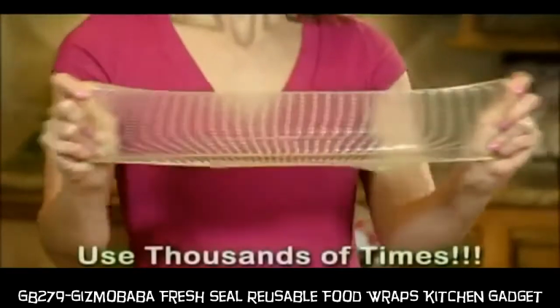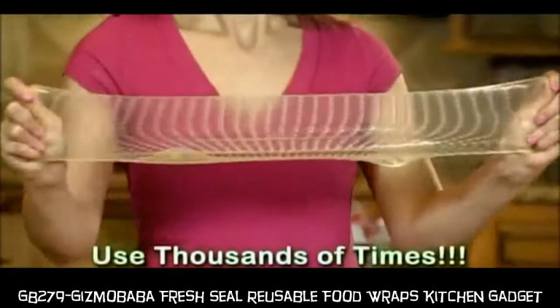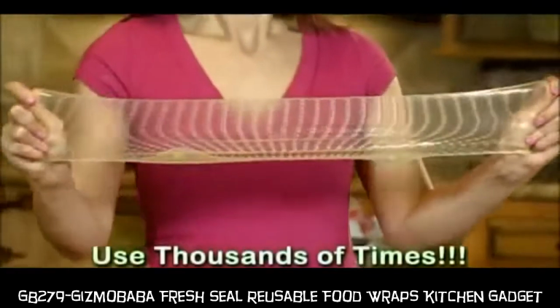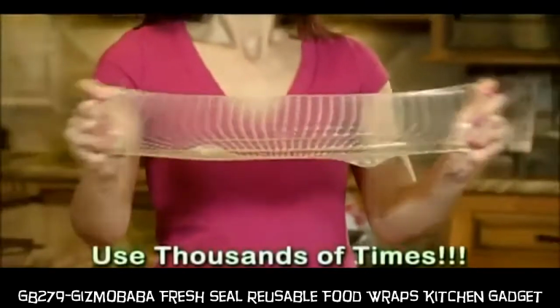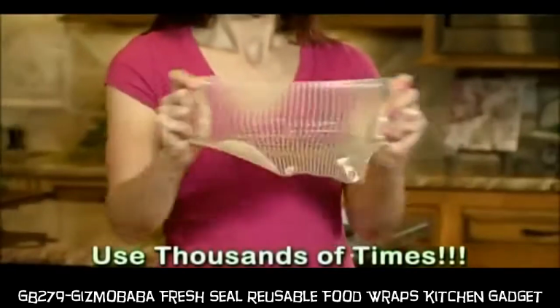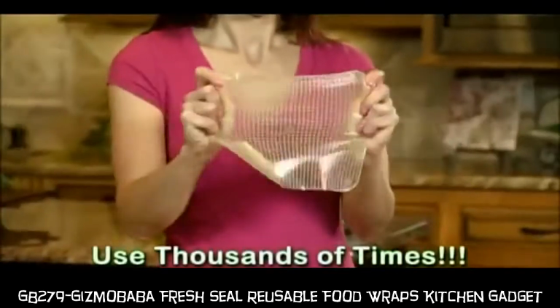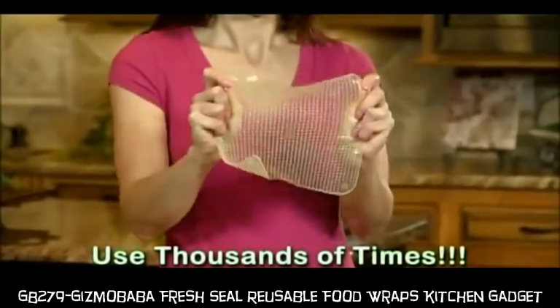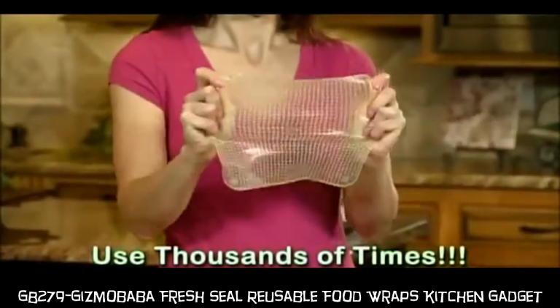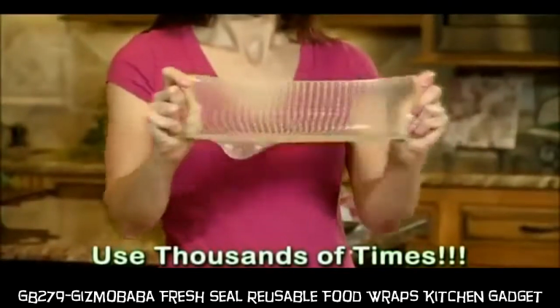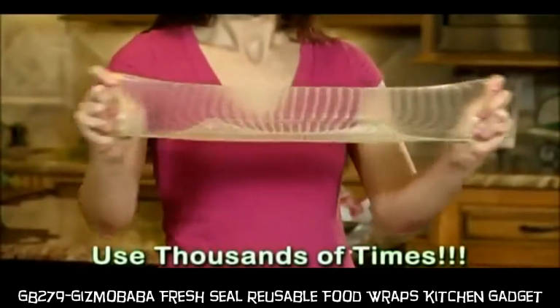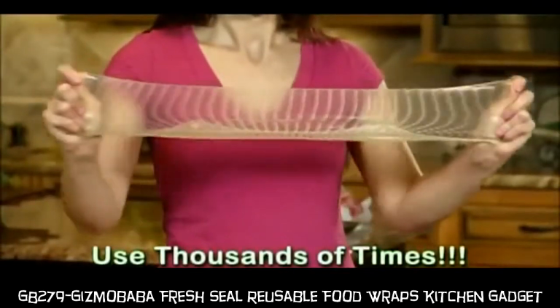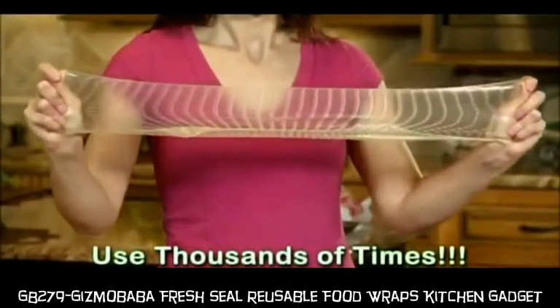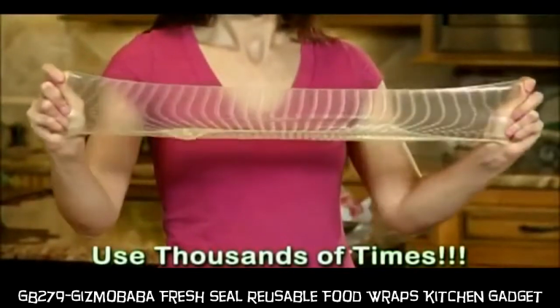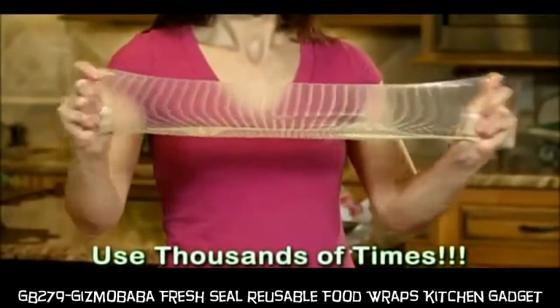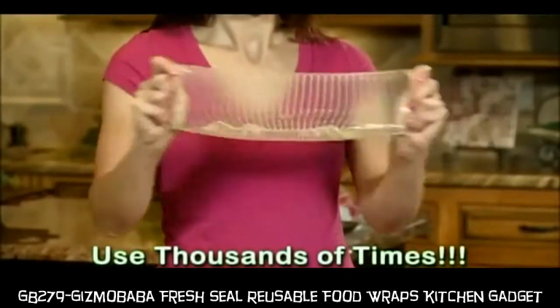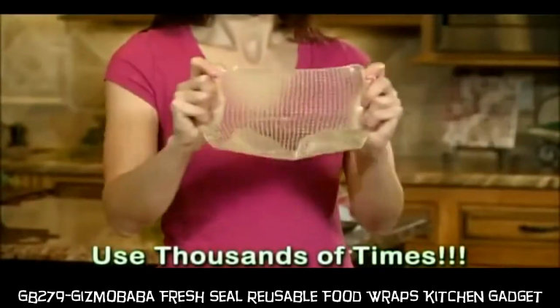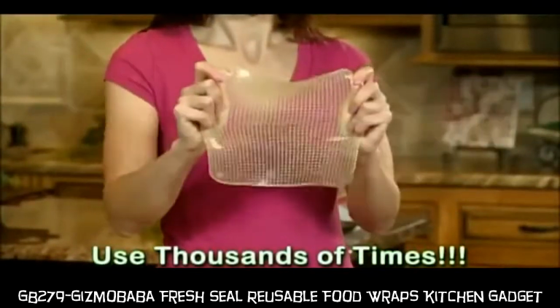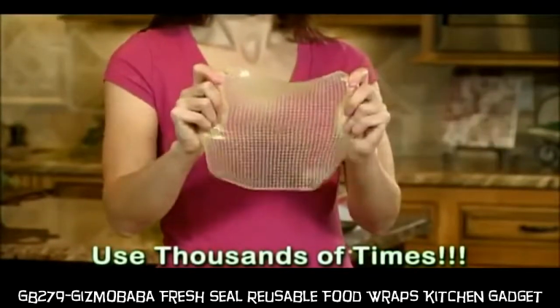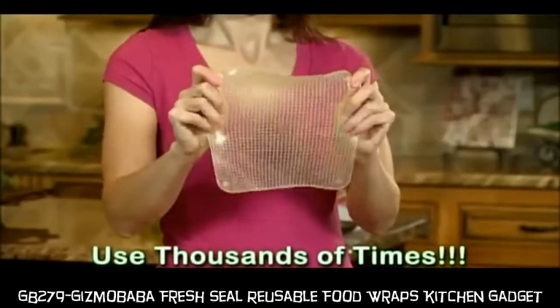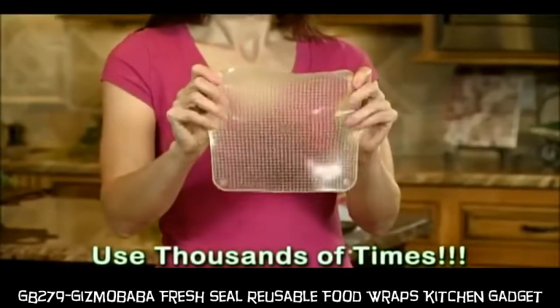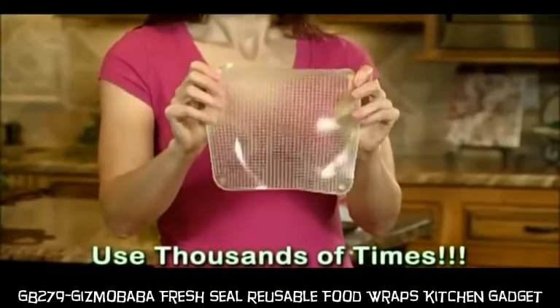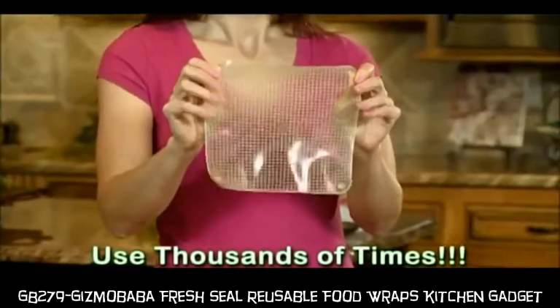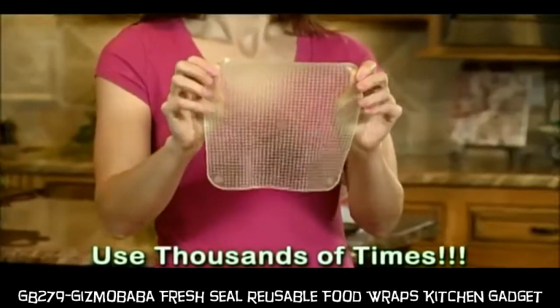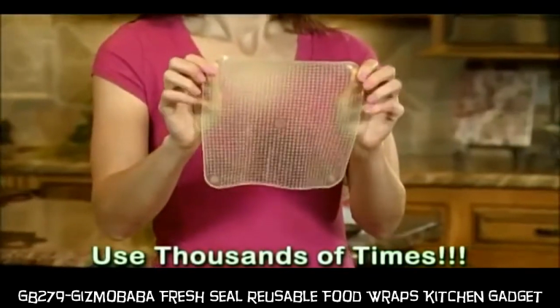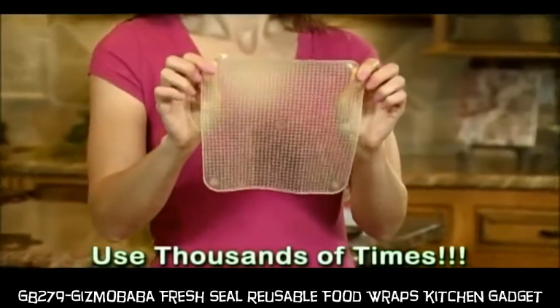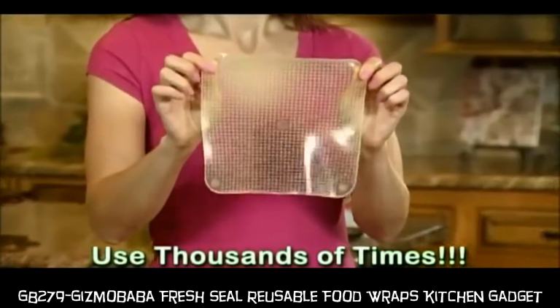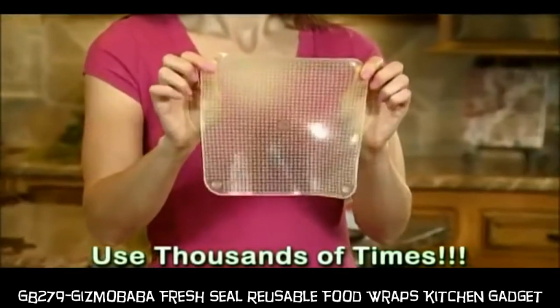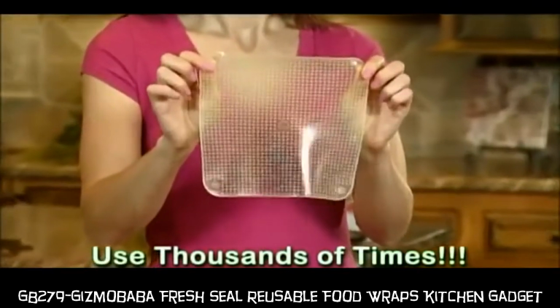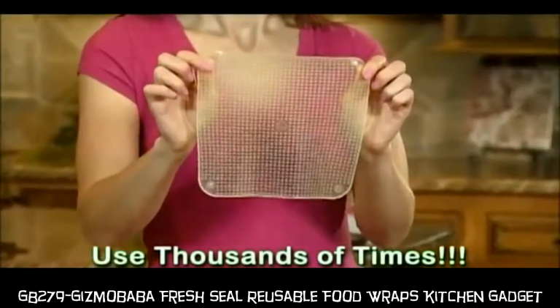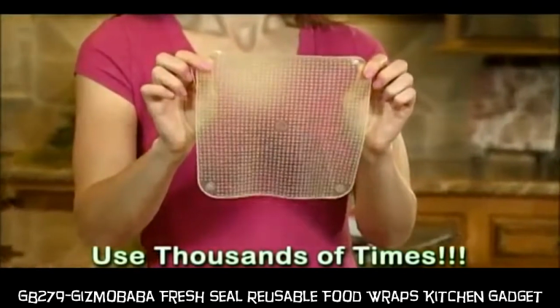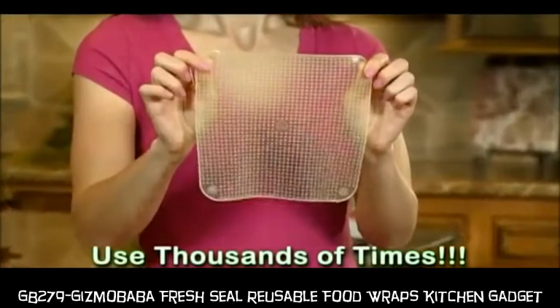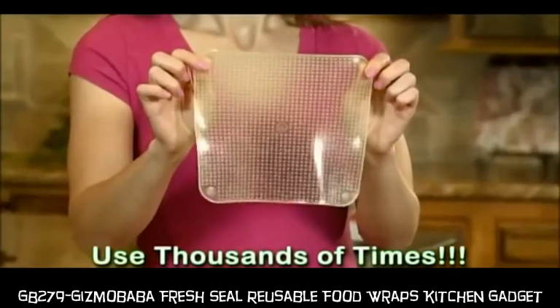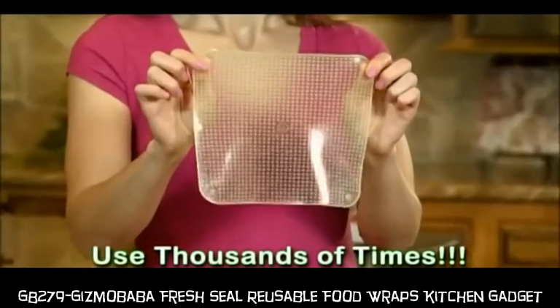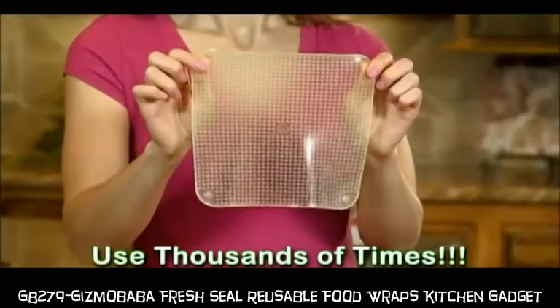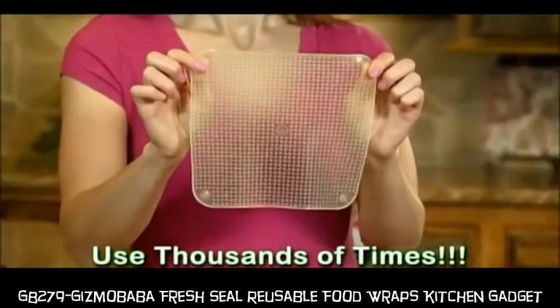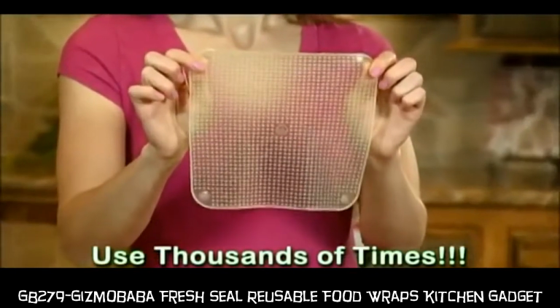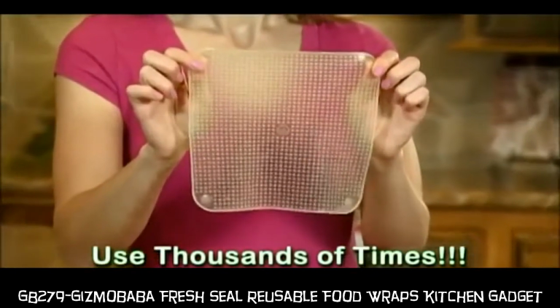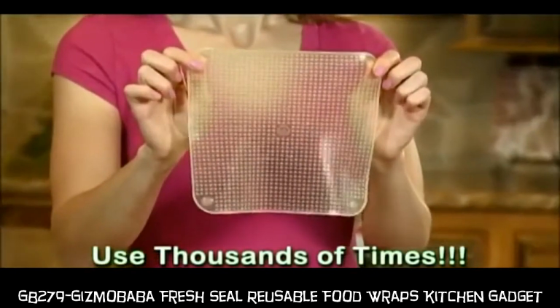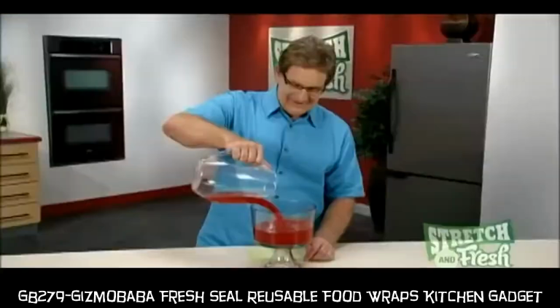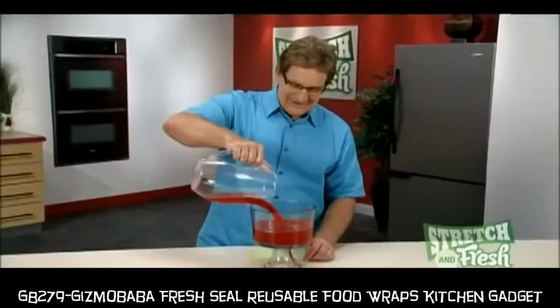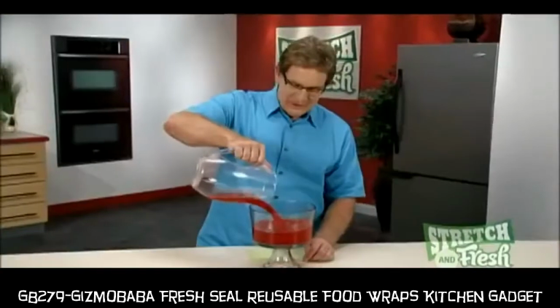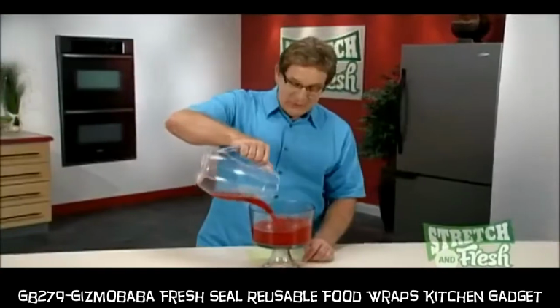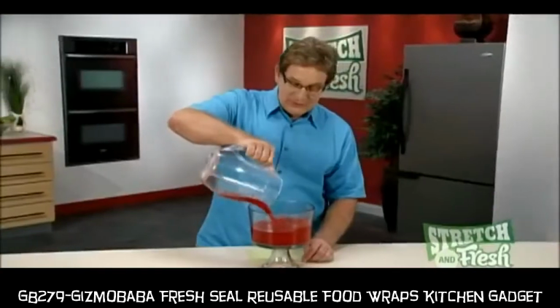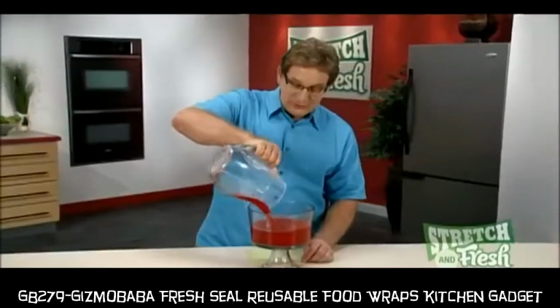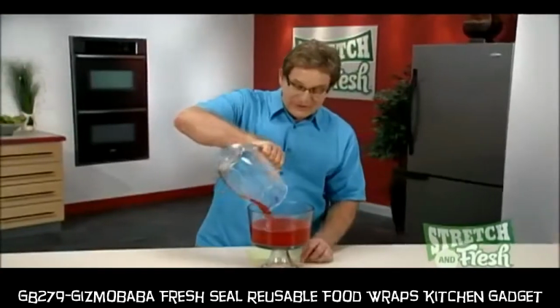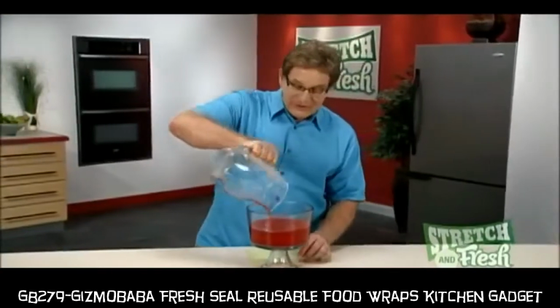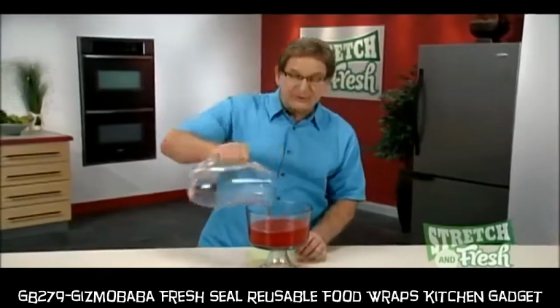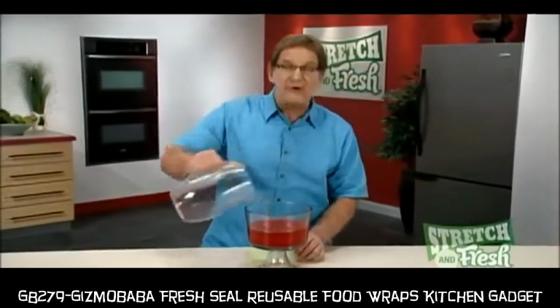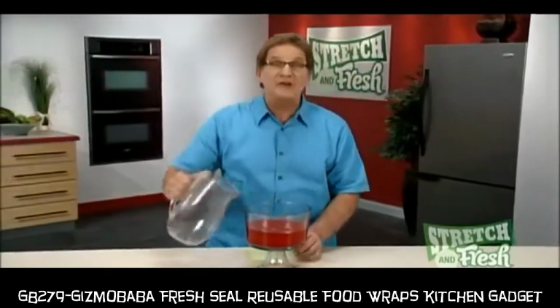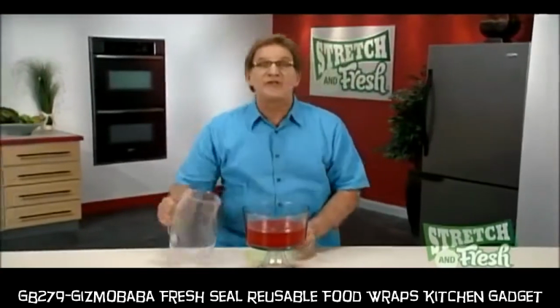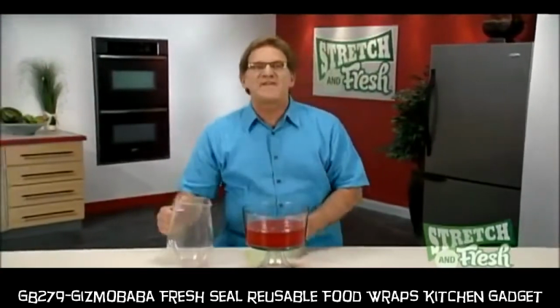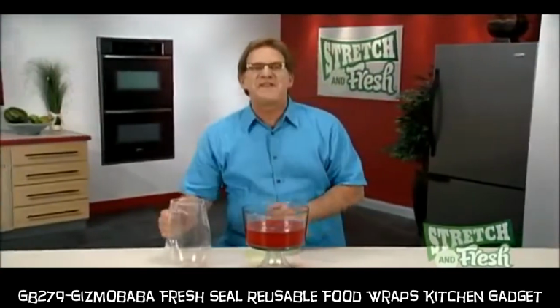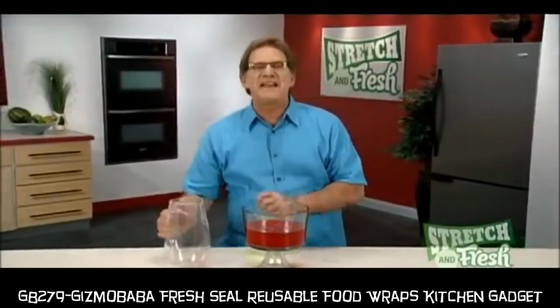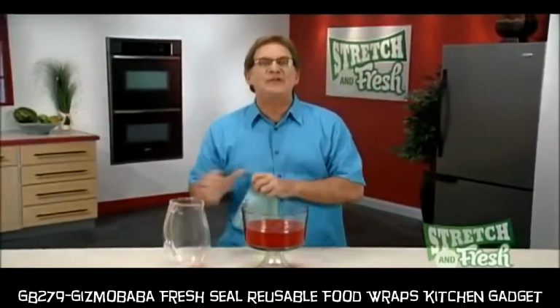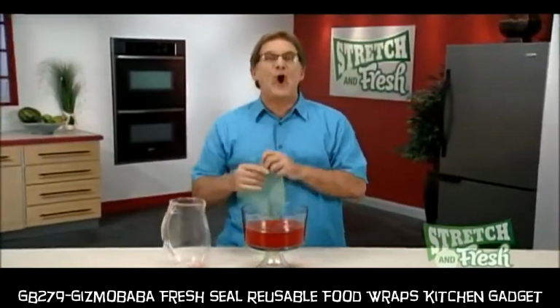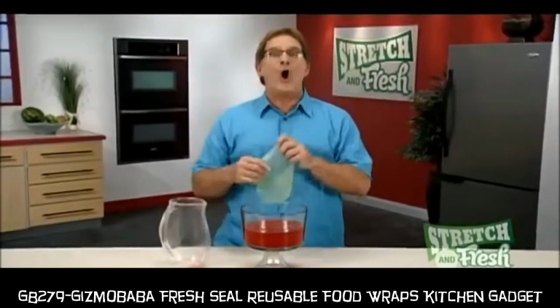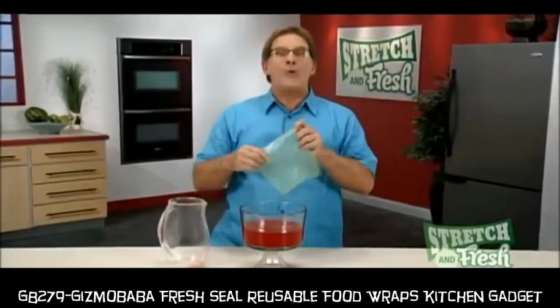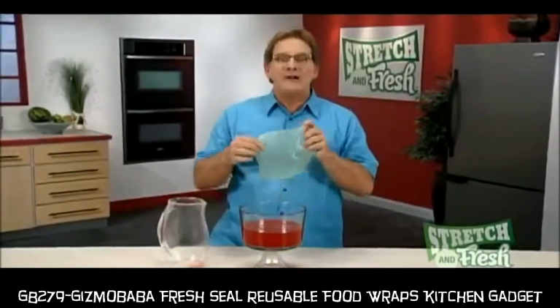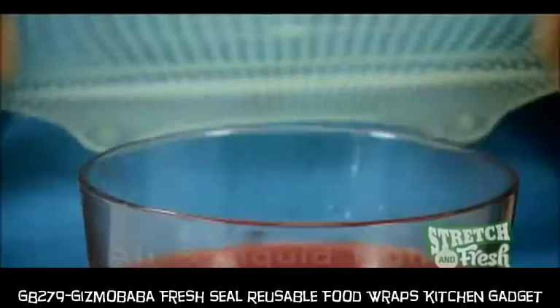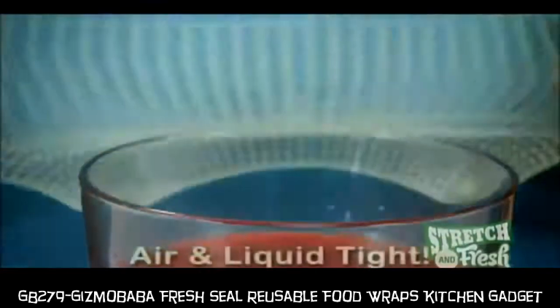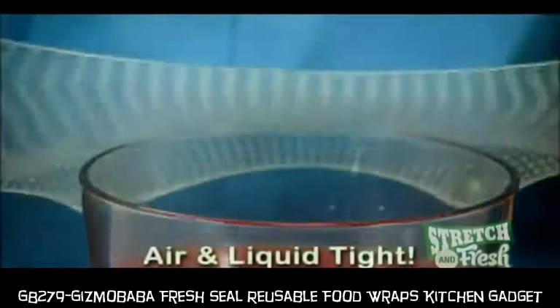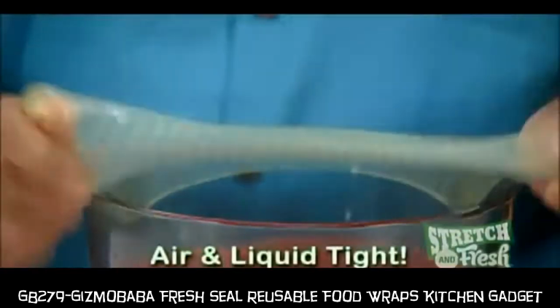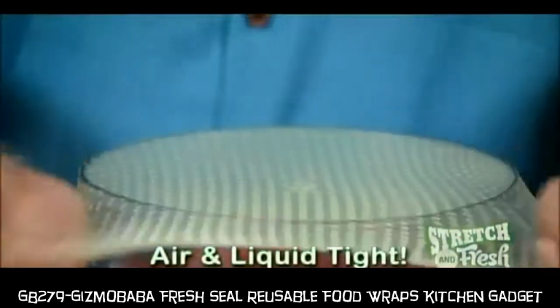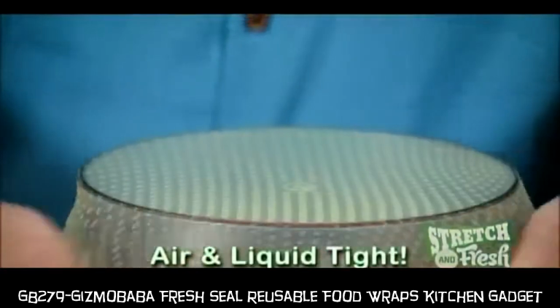Use Stretch & Fresh thousands of times and it automatically returns to its original size. With Stretch & Fresh, the fit is always airtight.